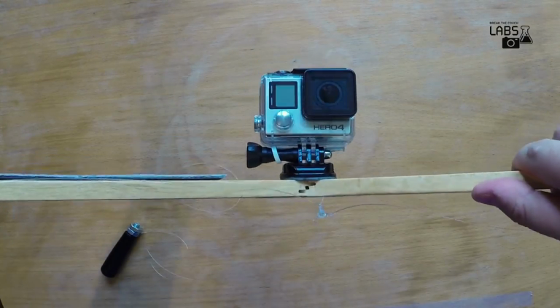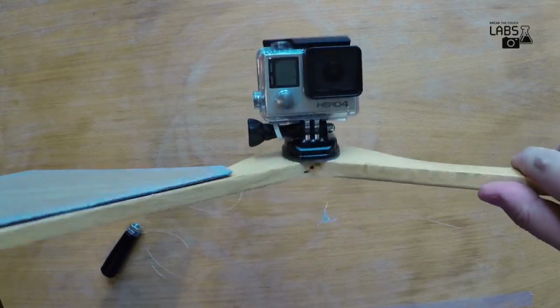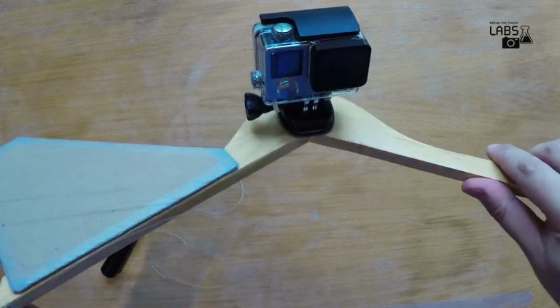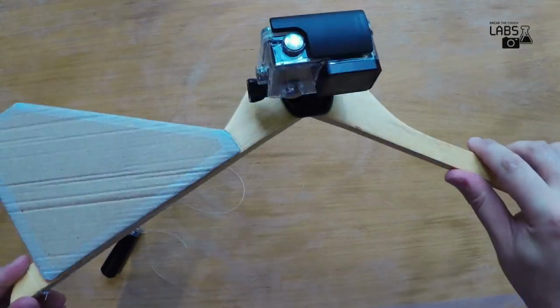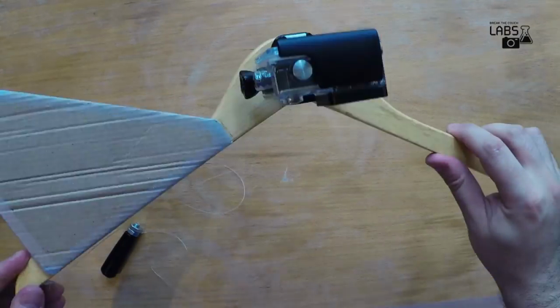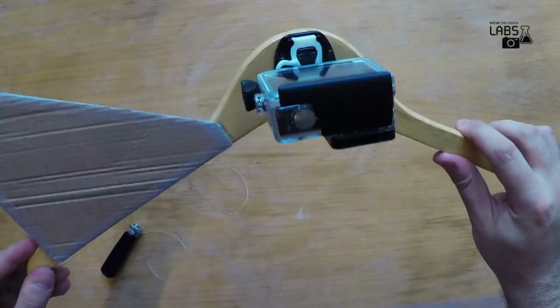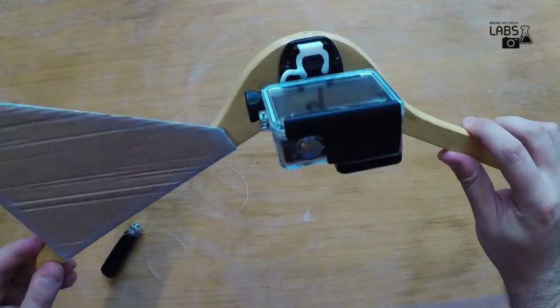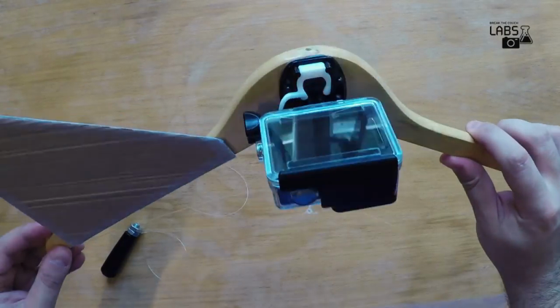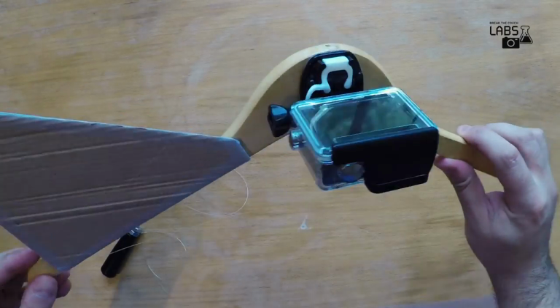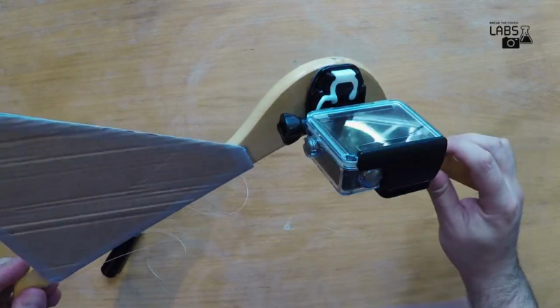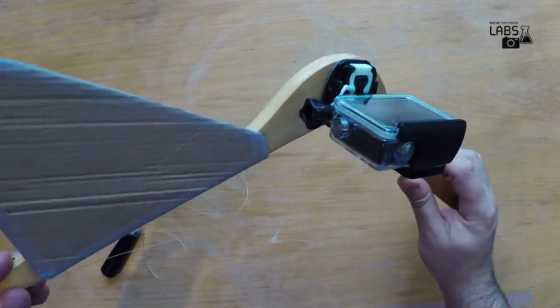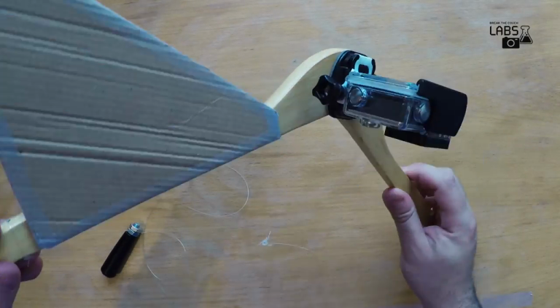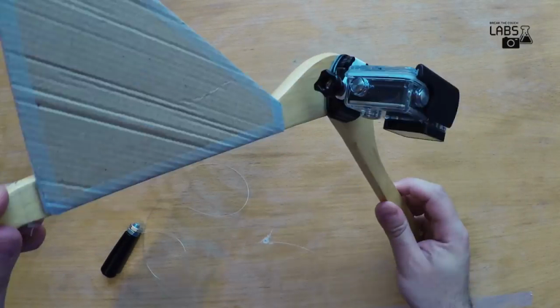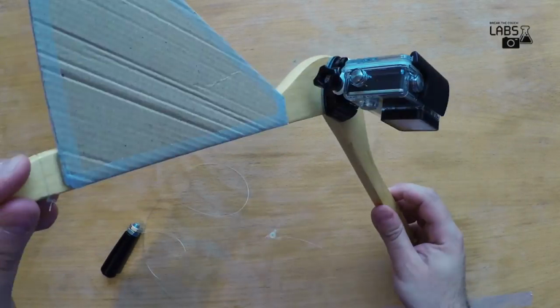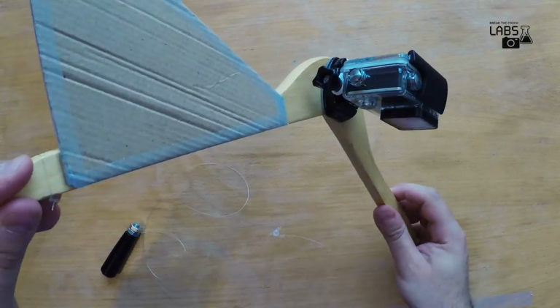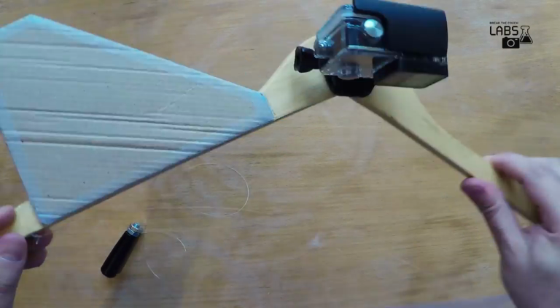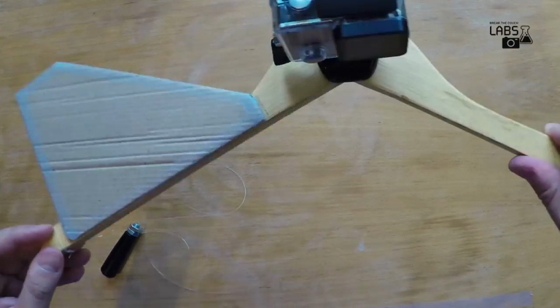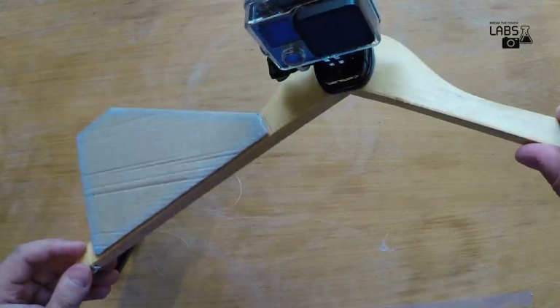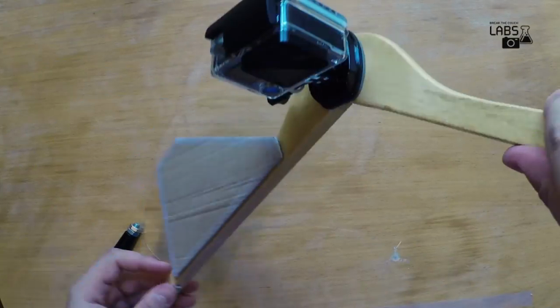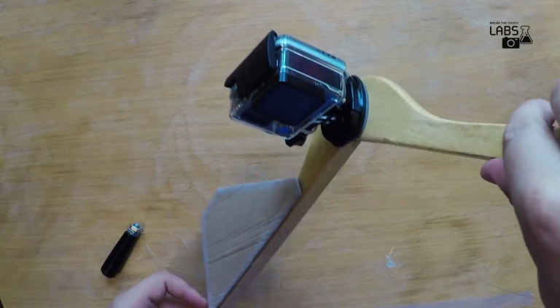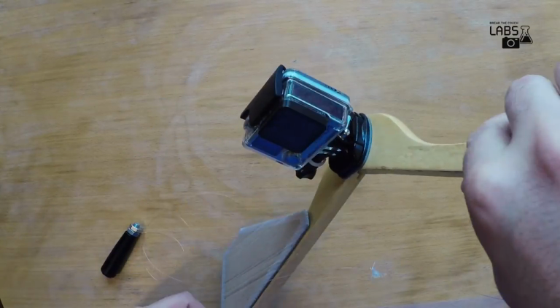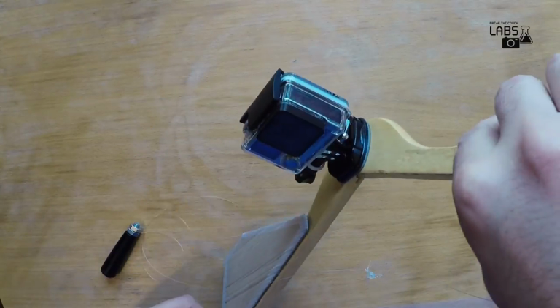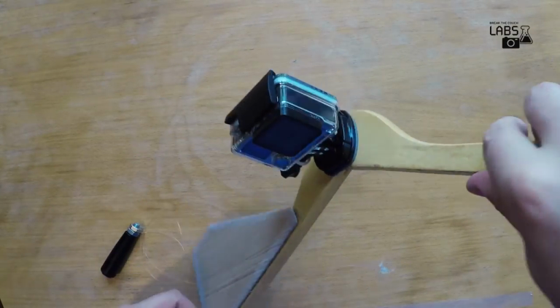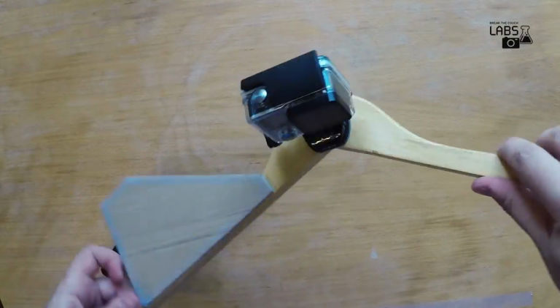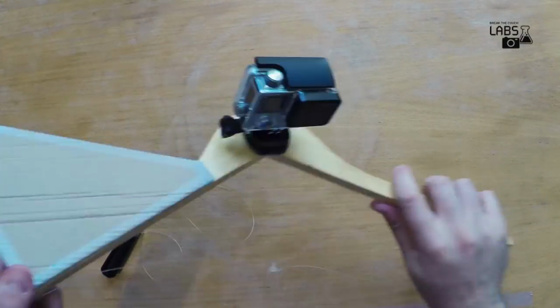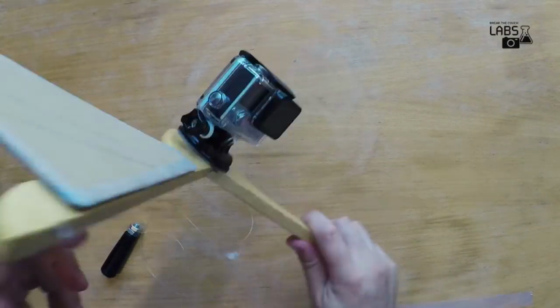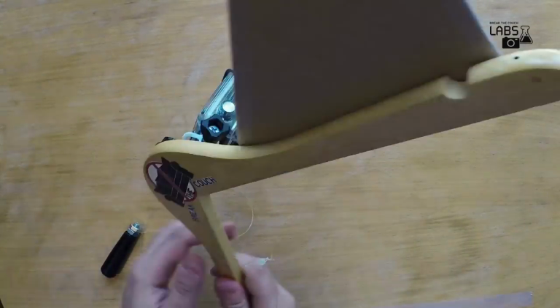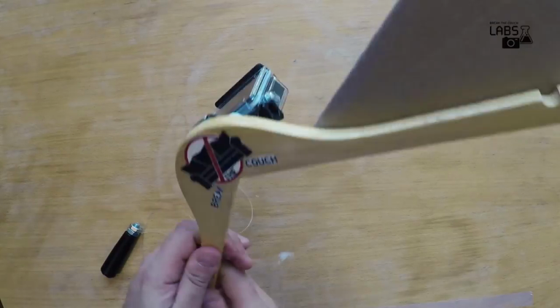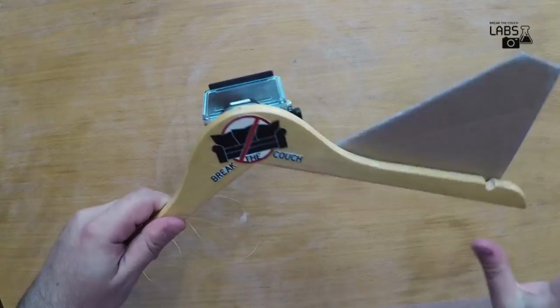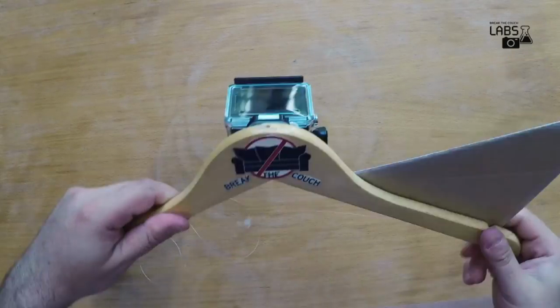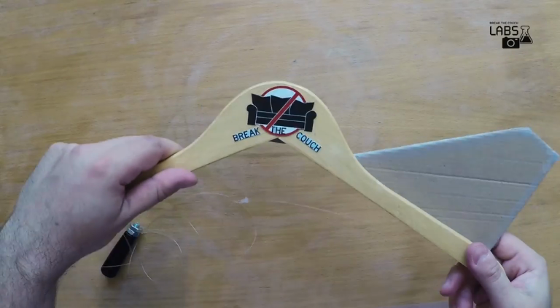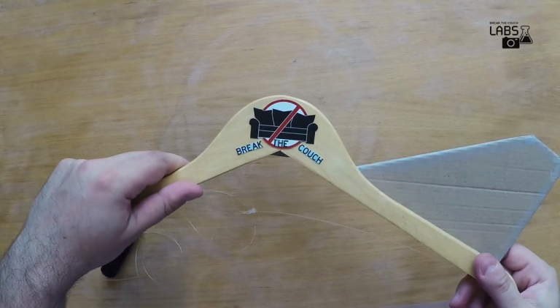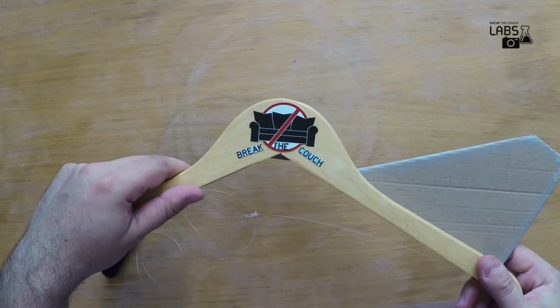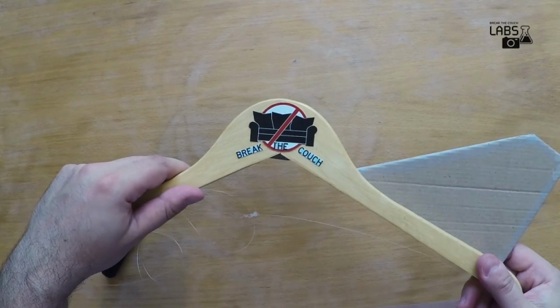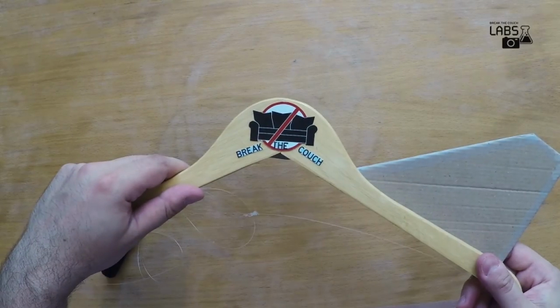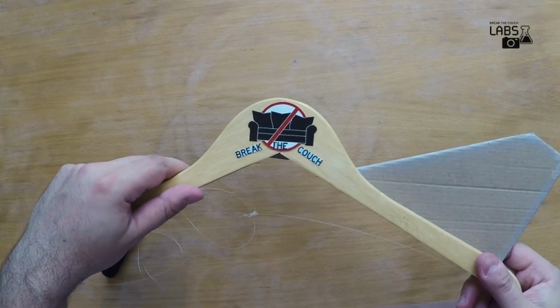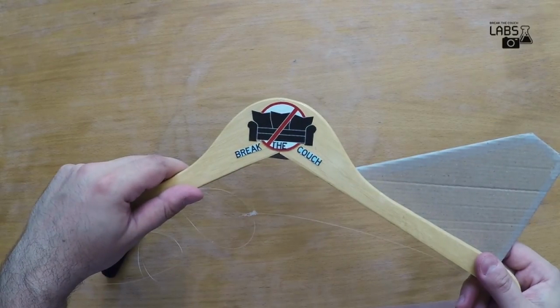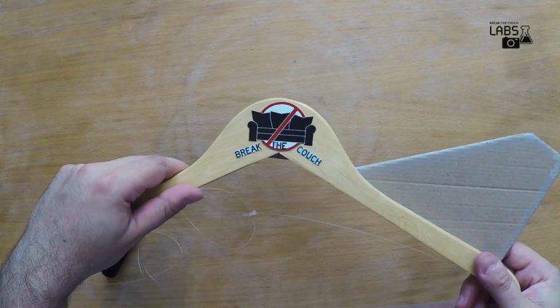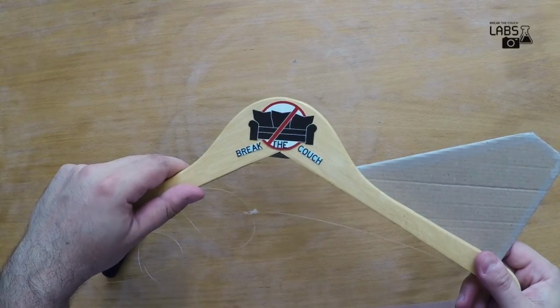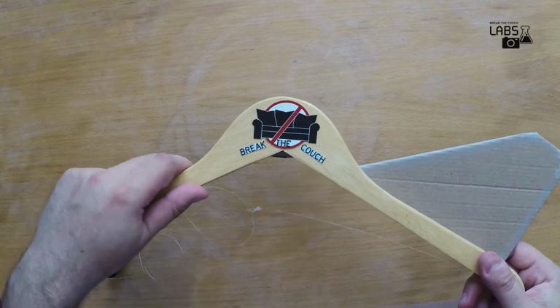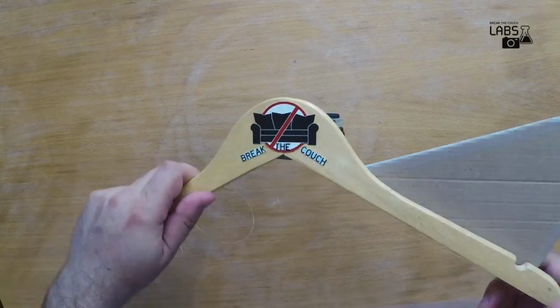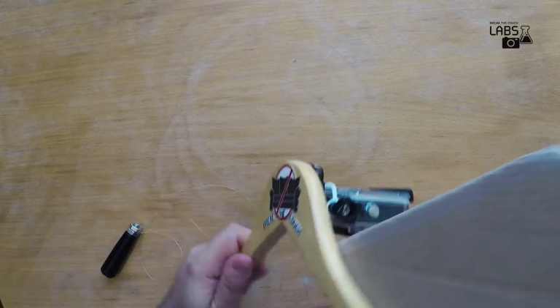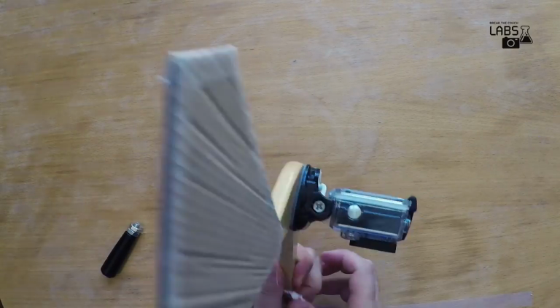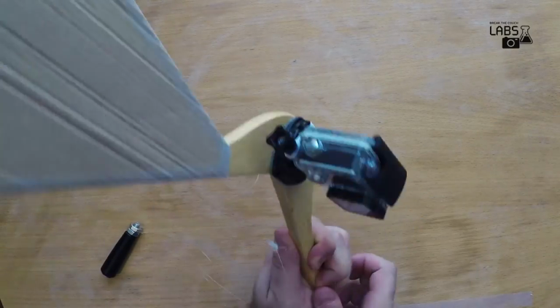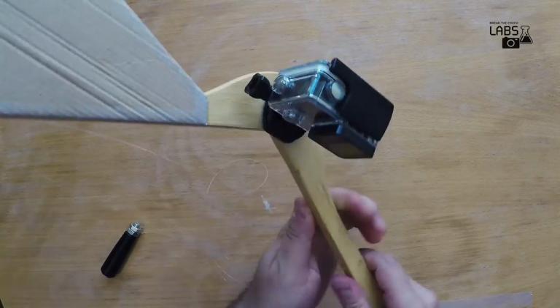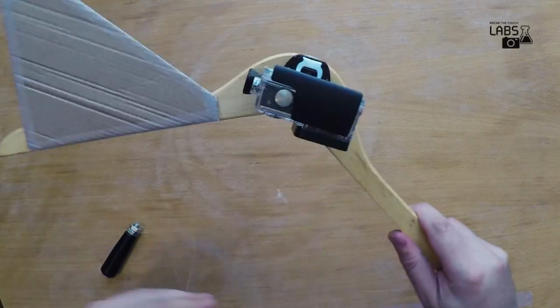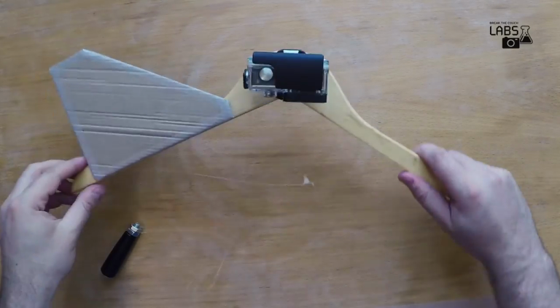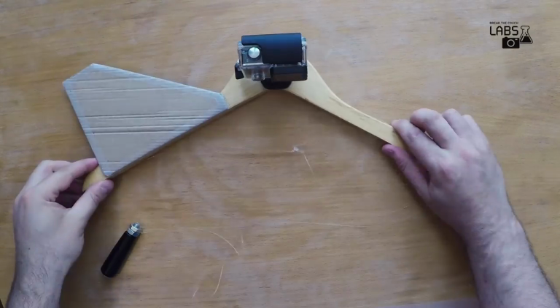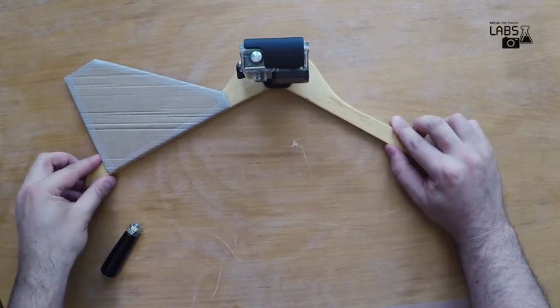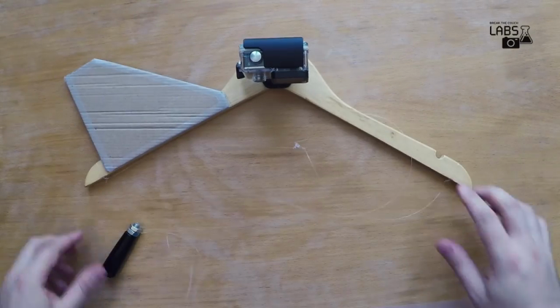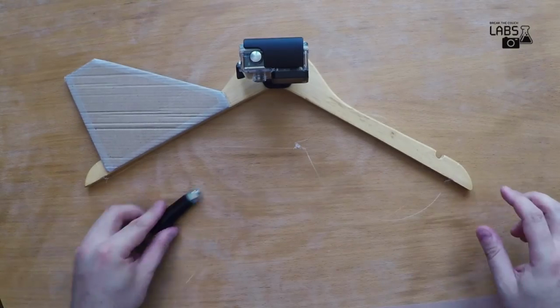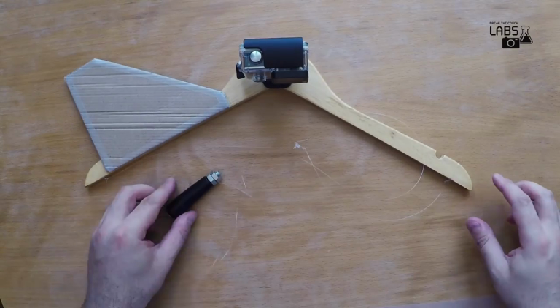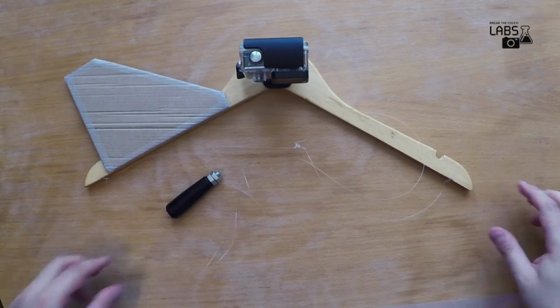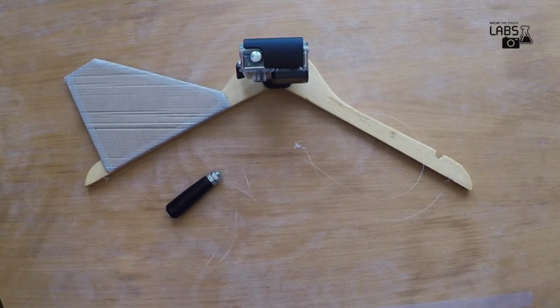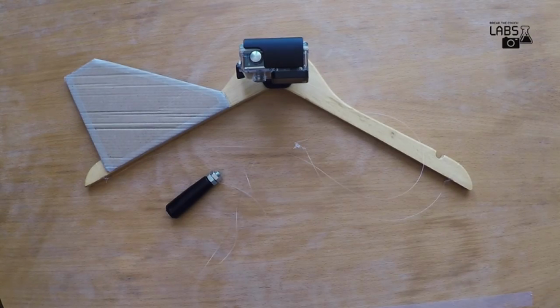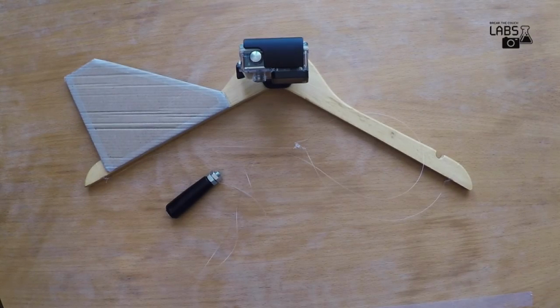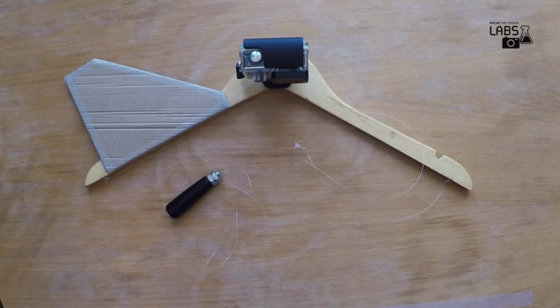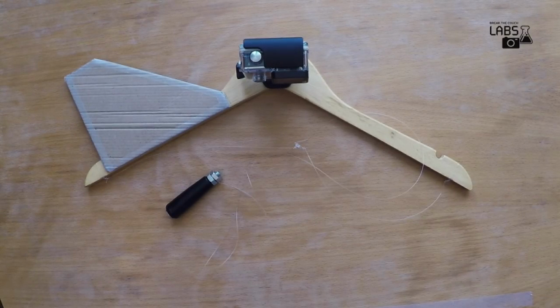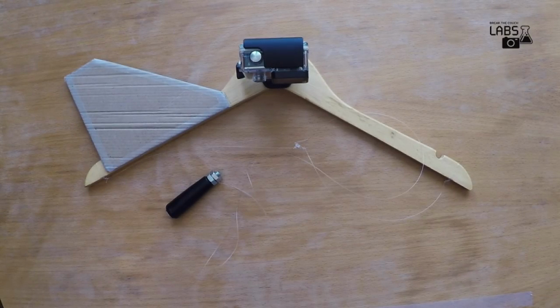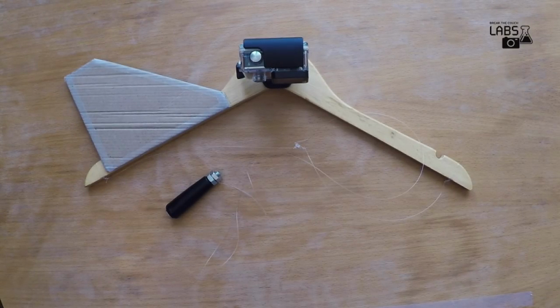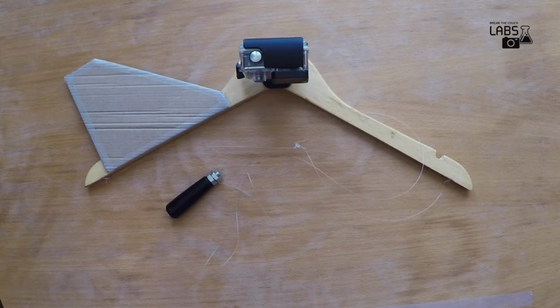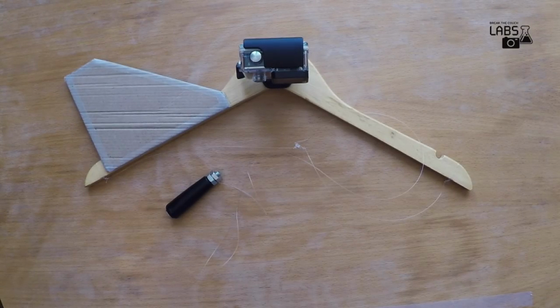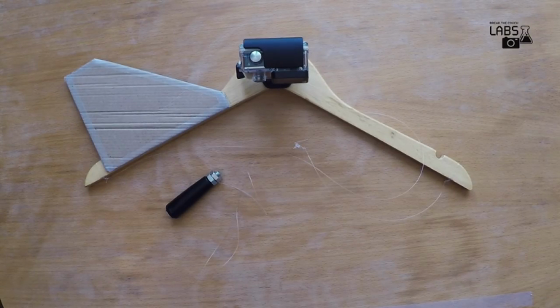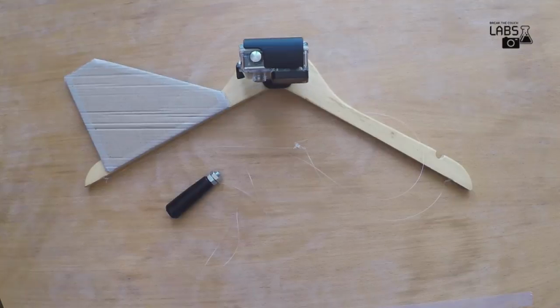One final touch and we are ready to fly! Now the fun part — here are some video shots with our sentryphone.